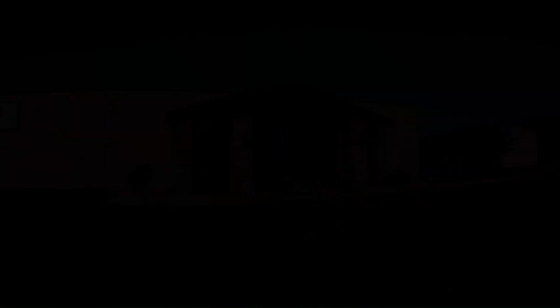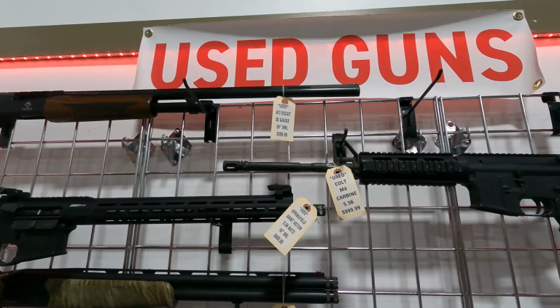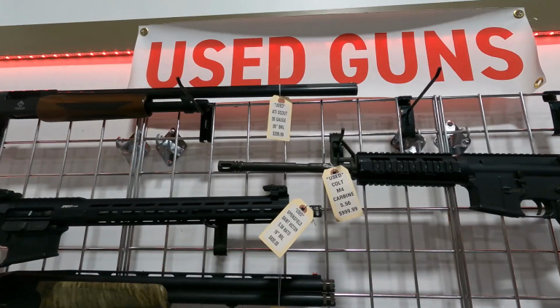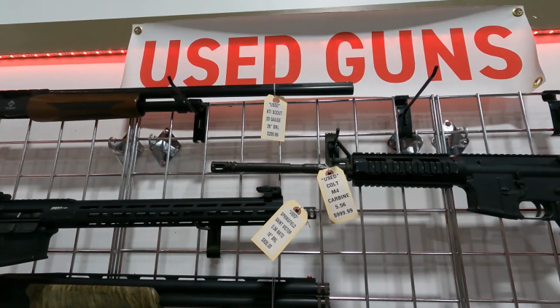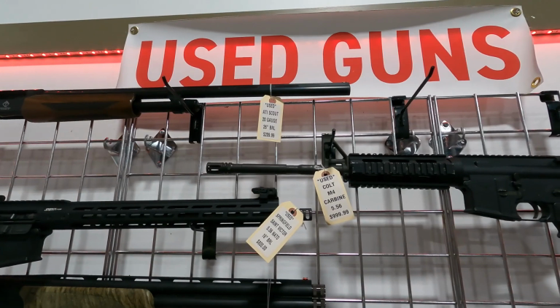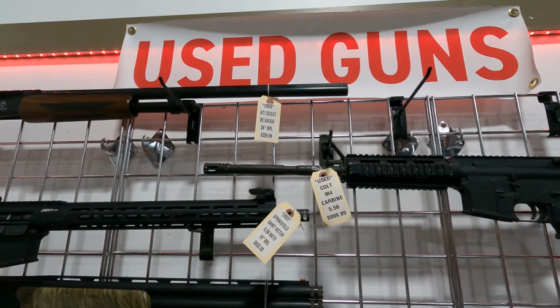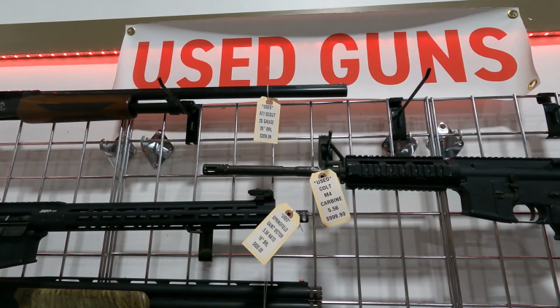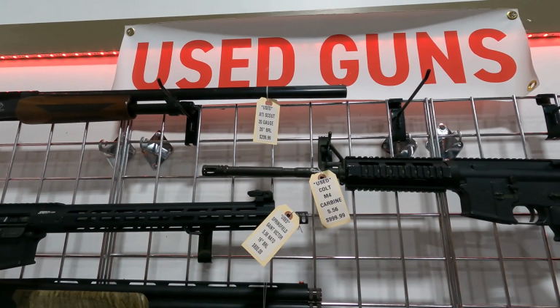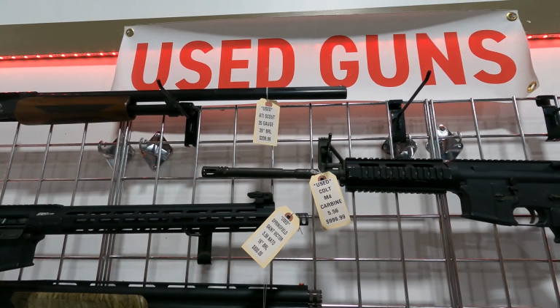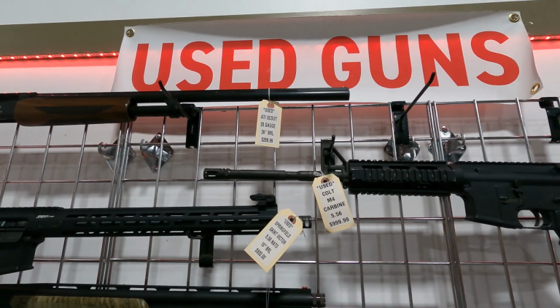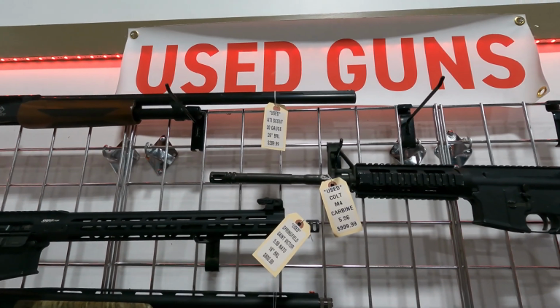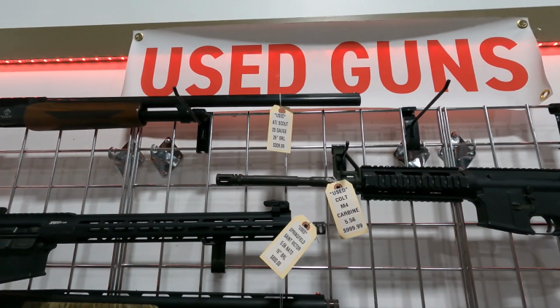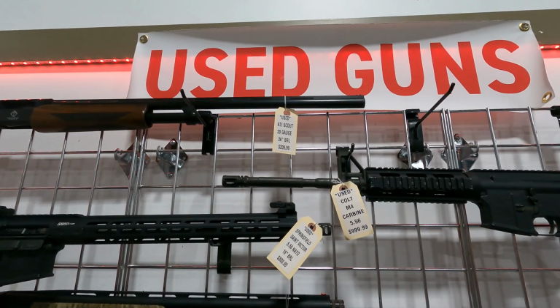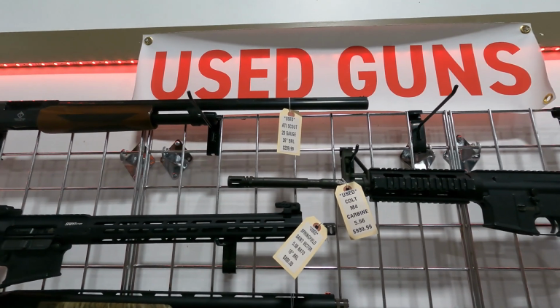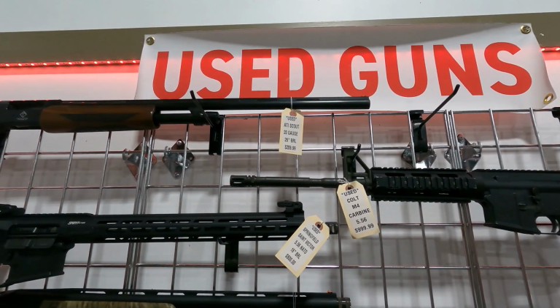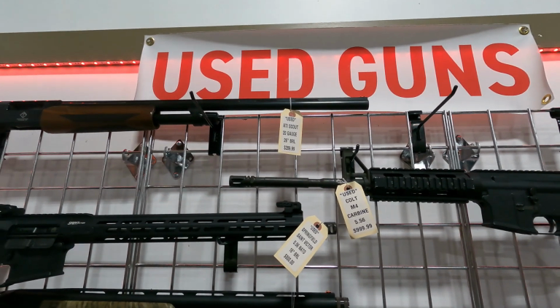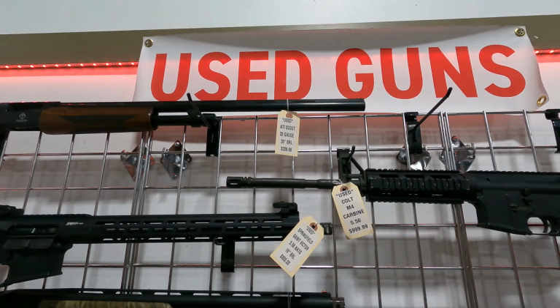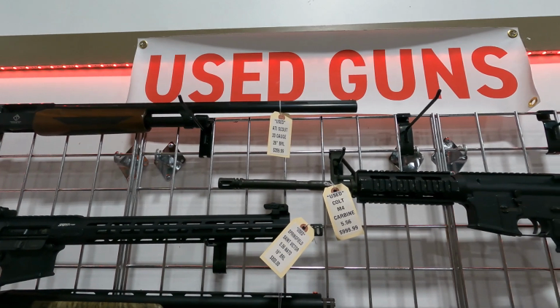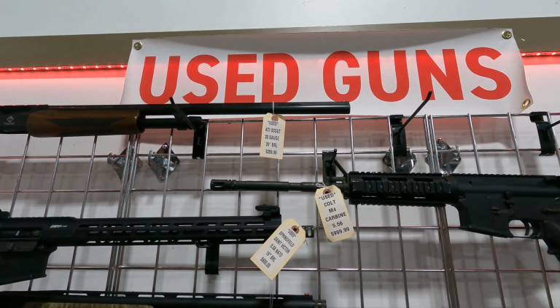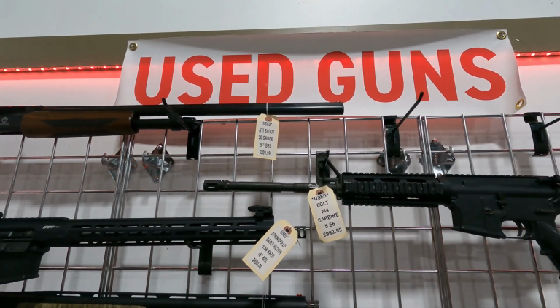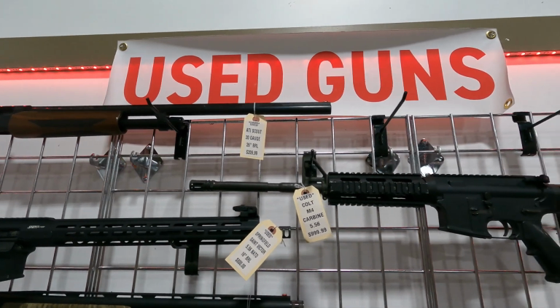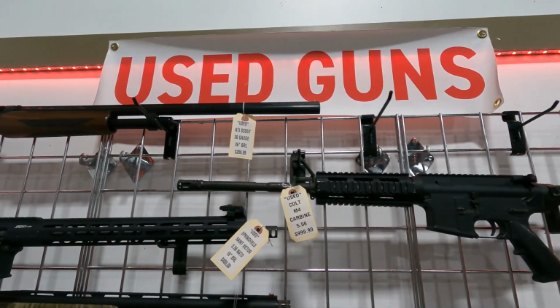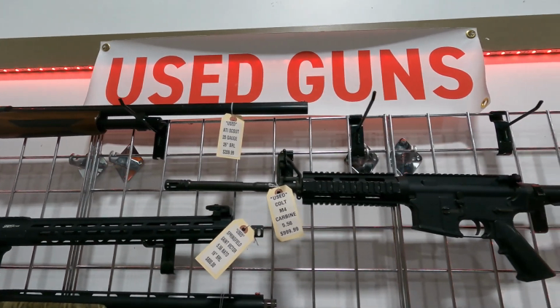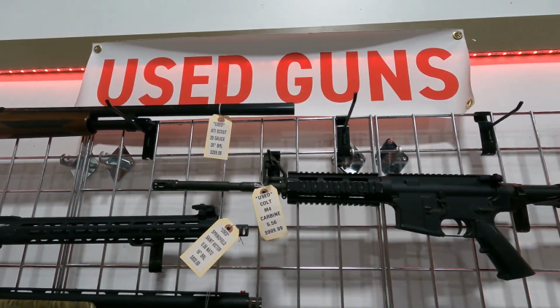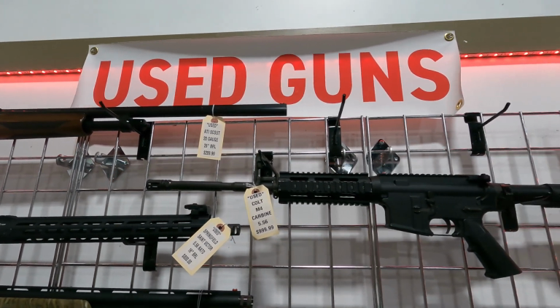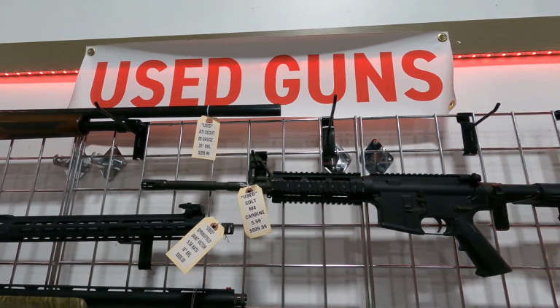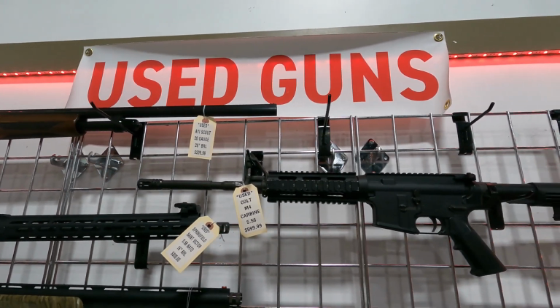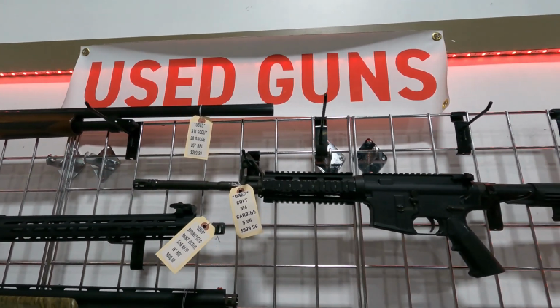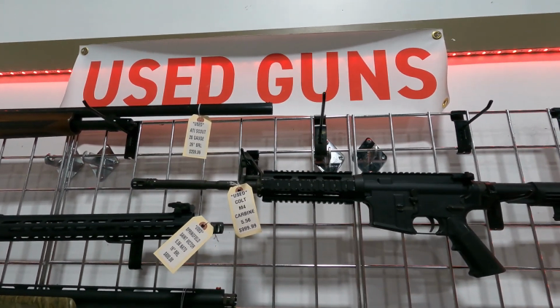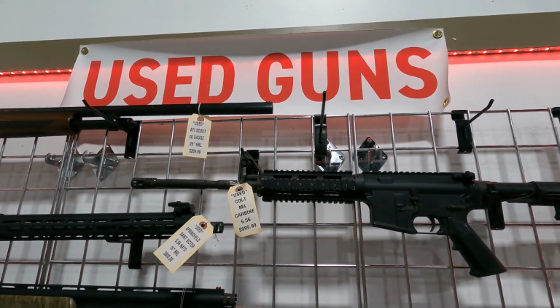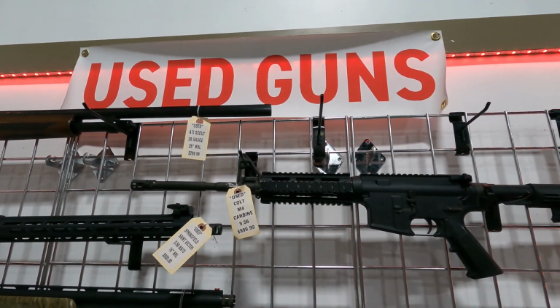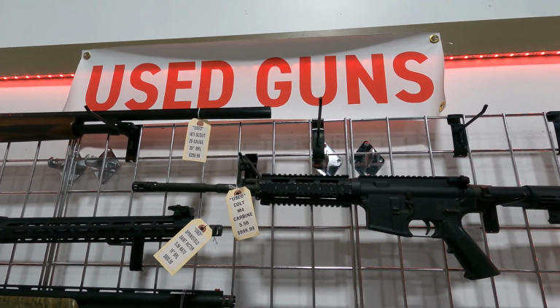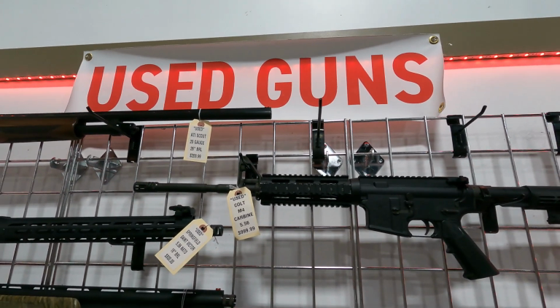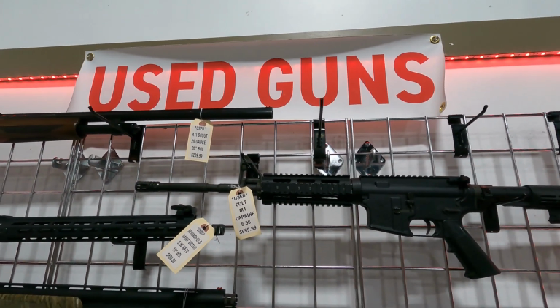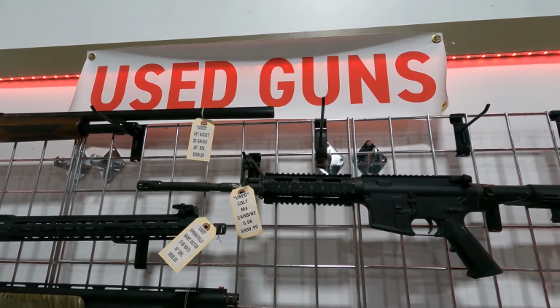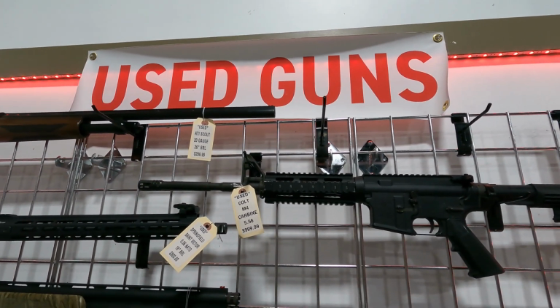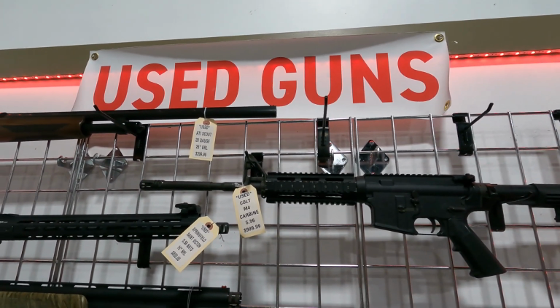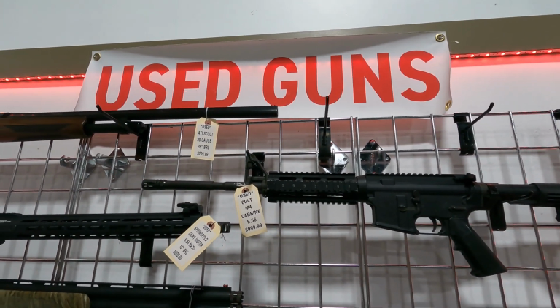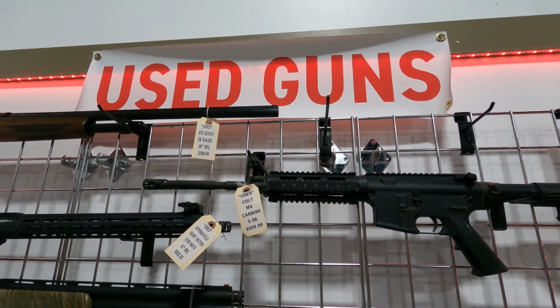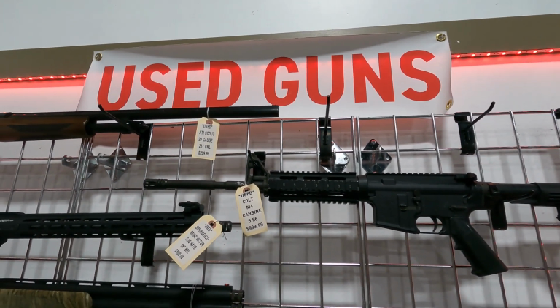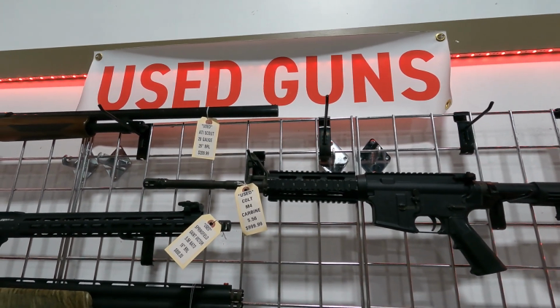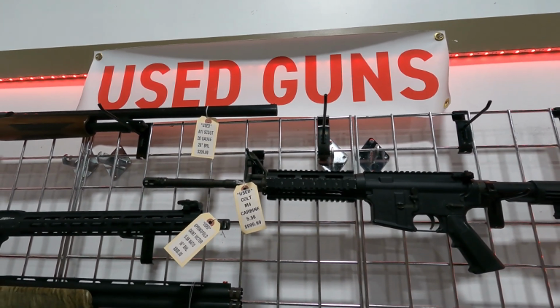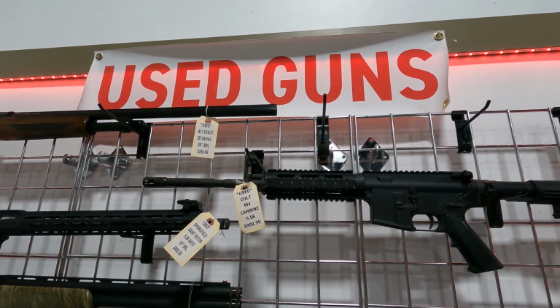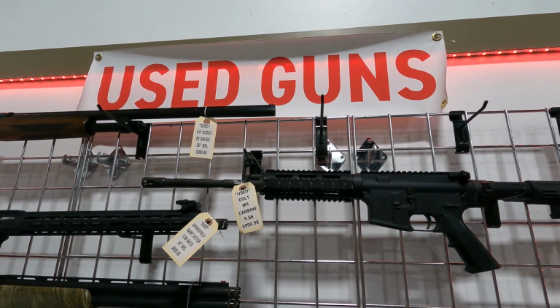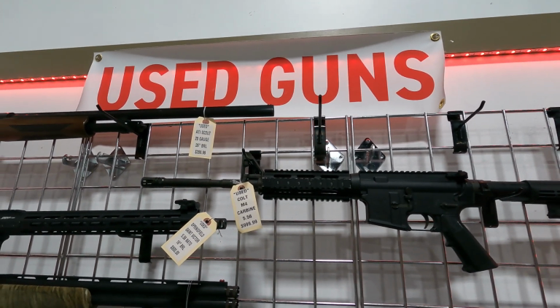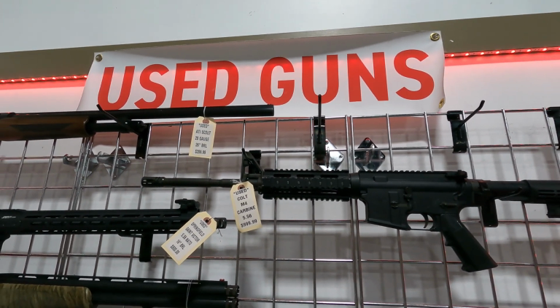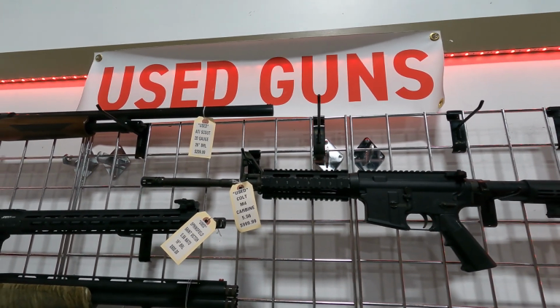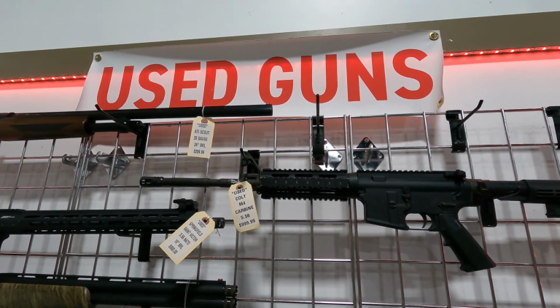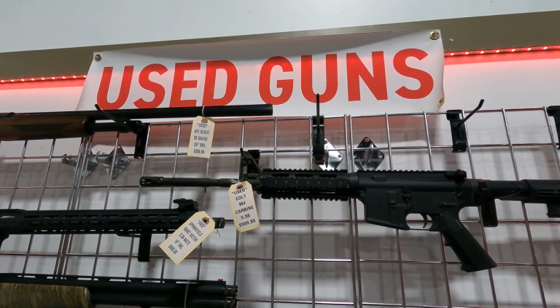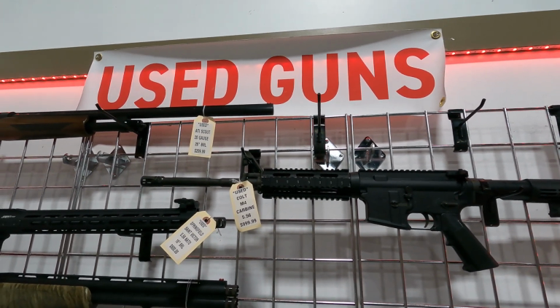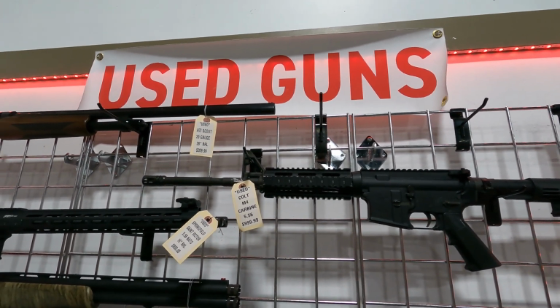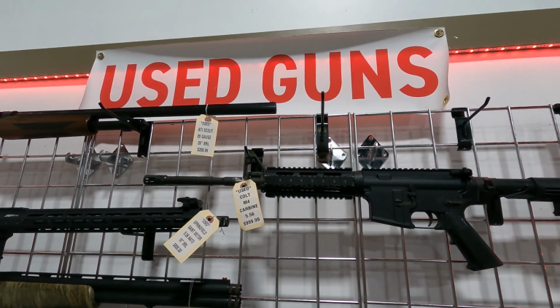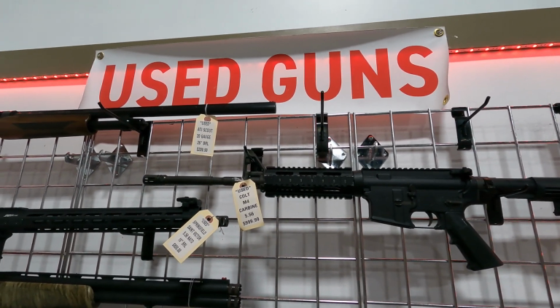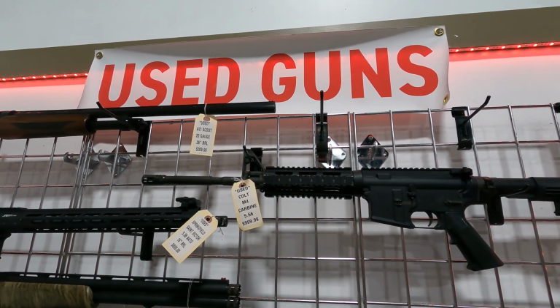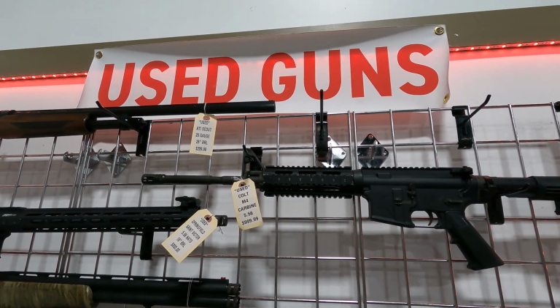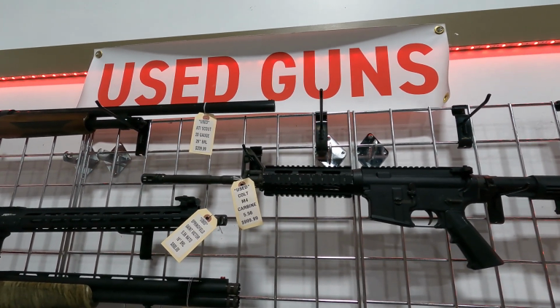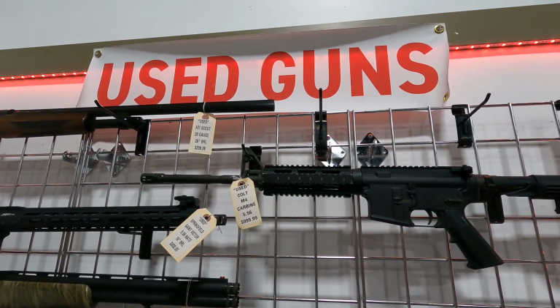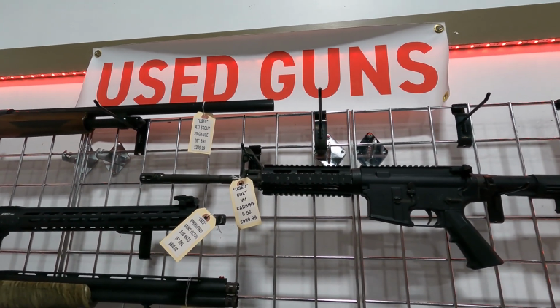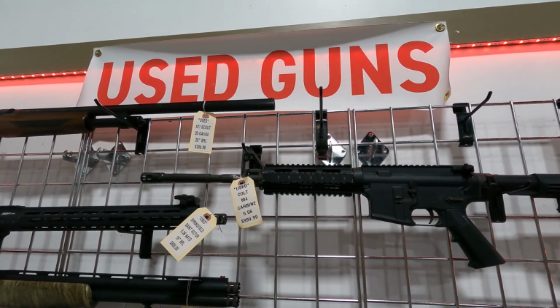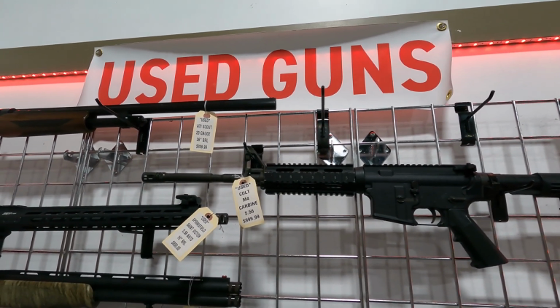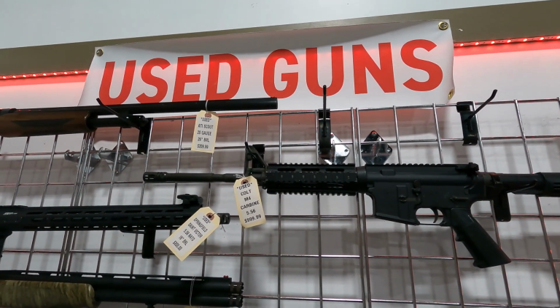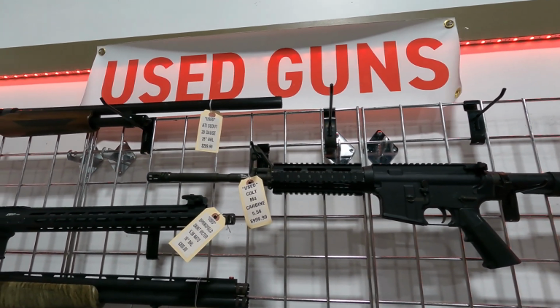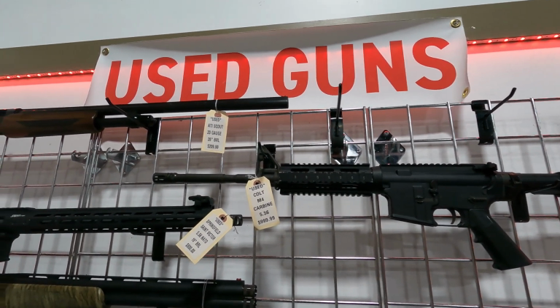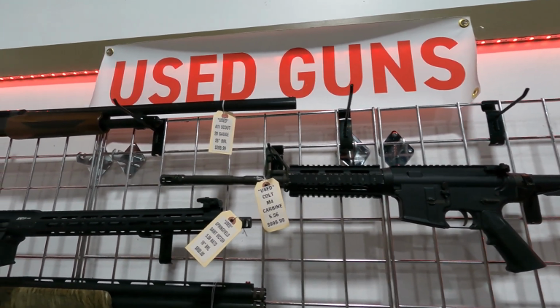Sam at Amchar Gun Store and Range in McDonough, just wanted to go over a few of our used gun new arrivals that came in.